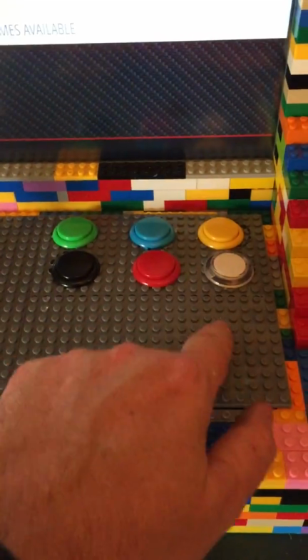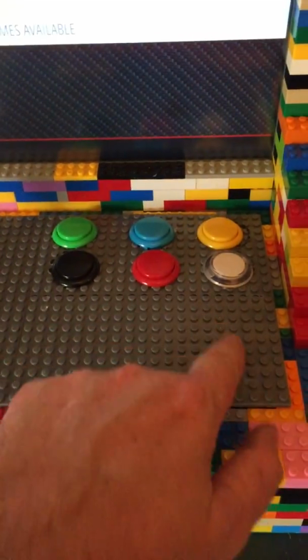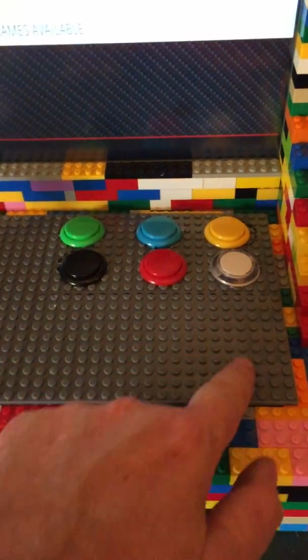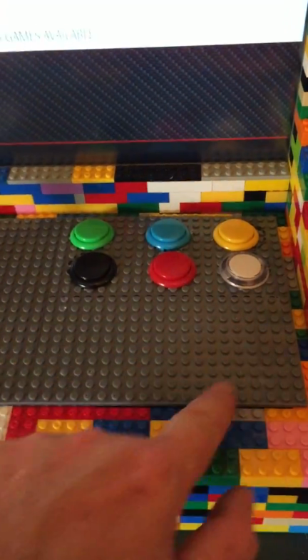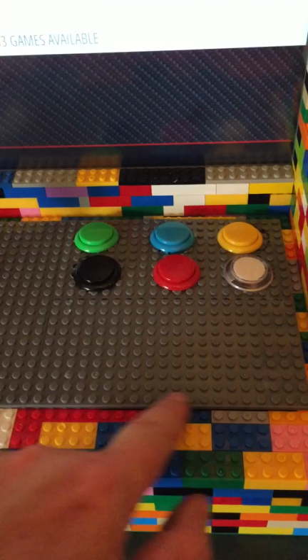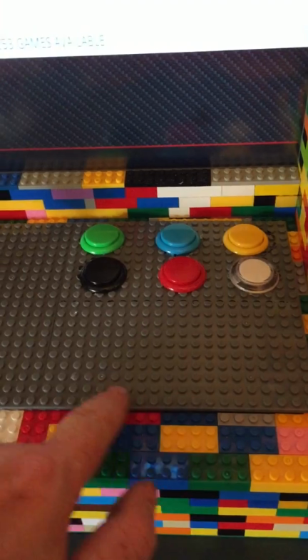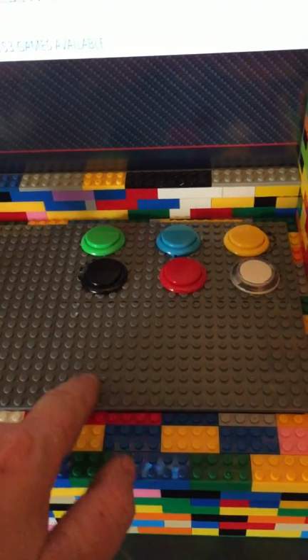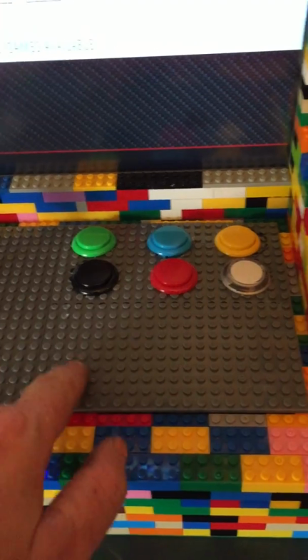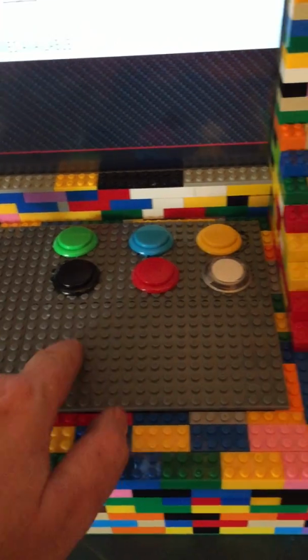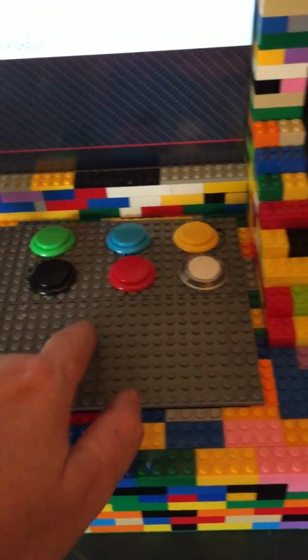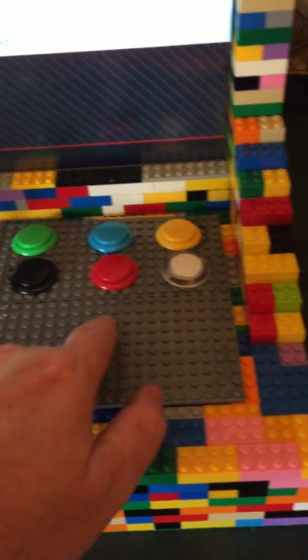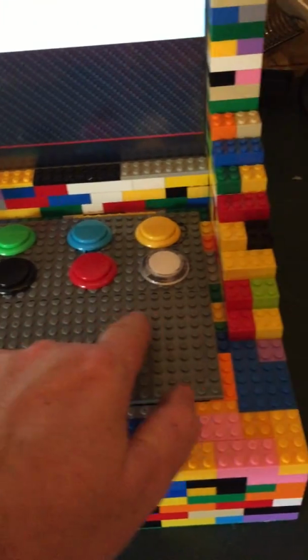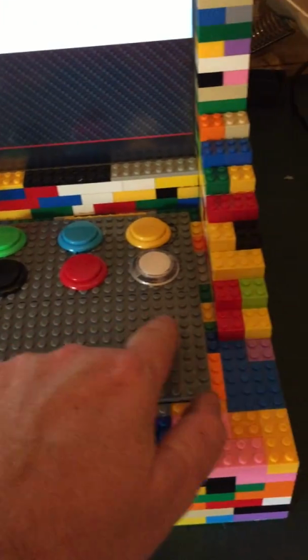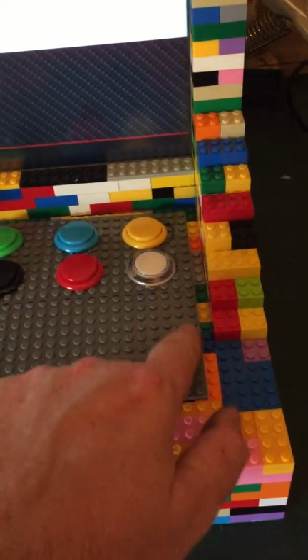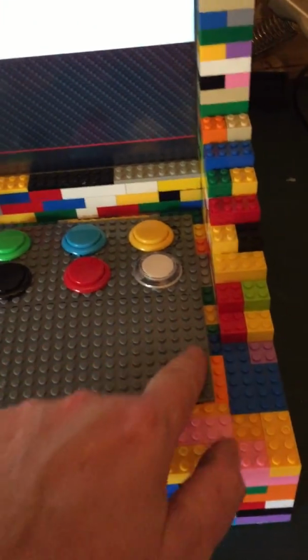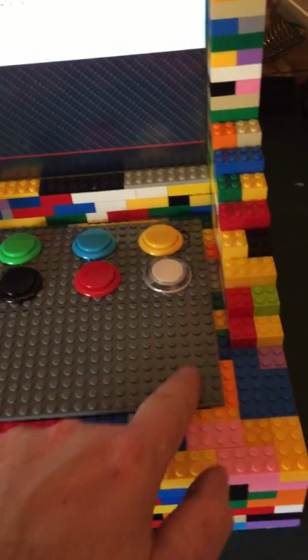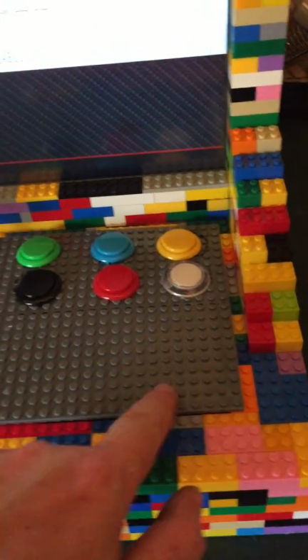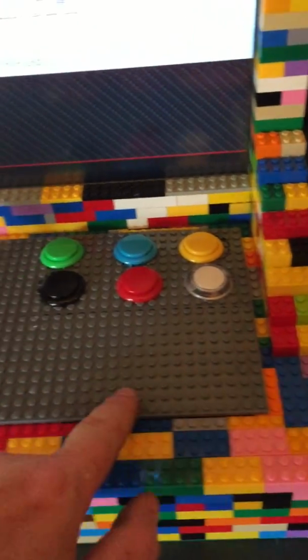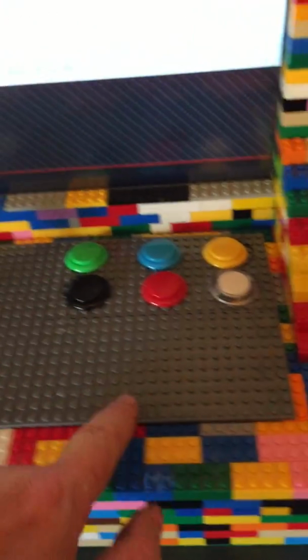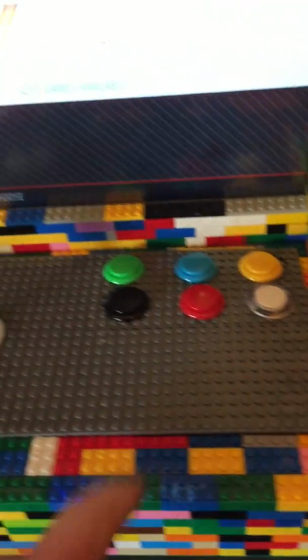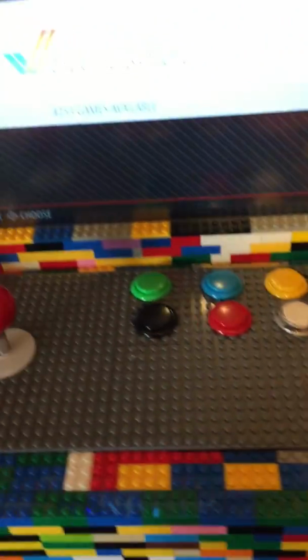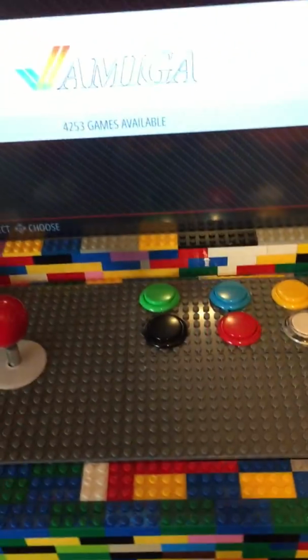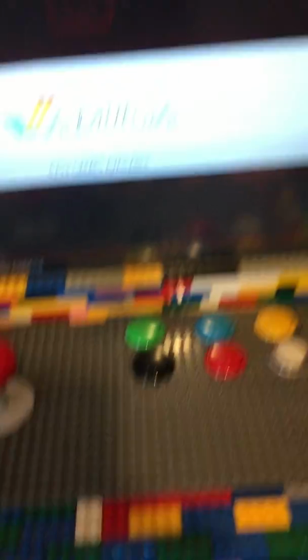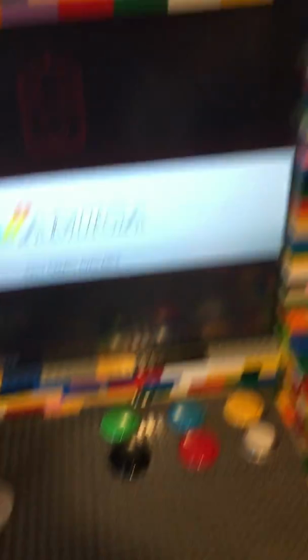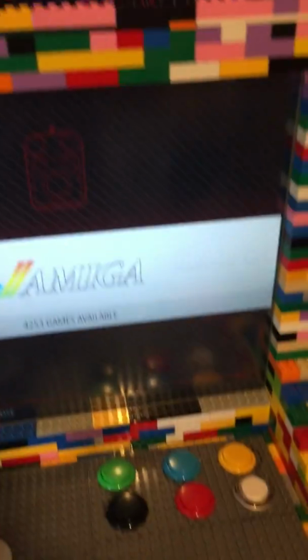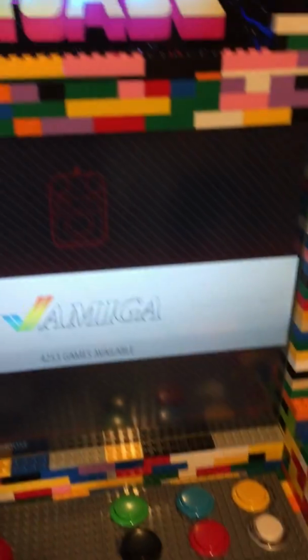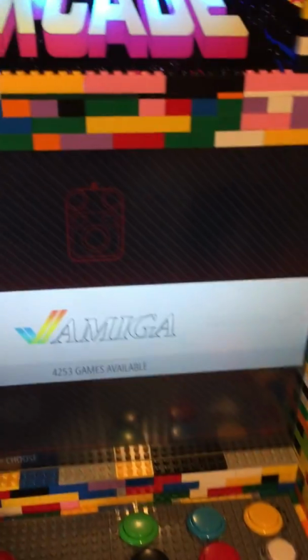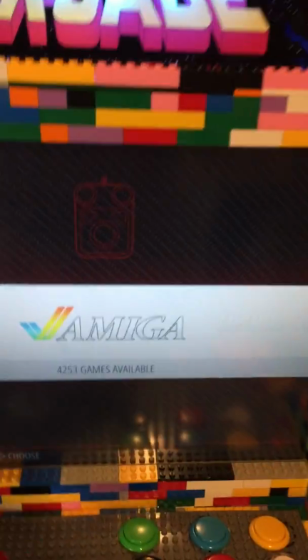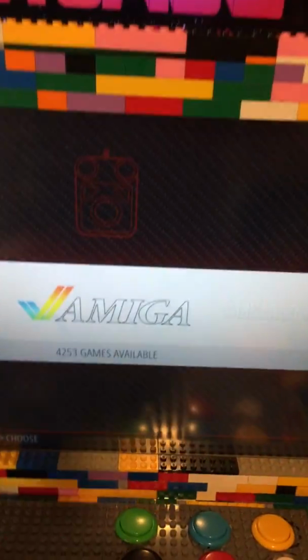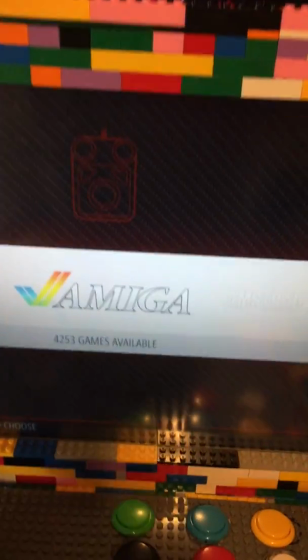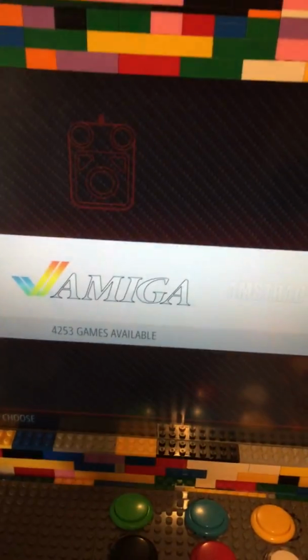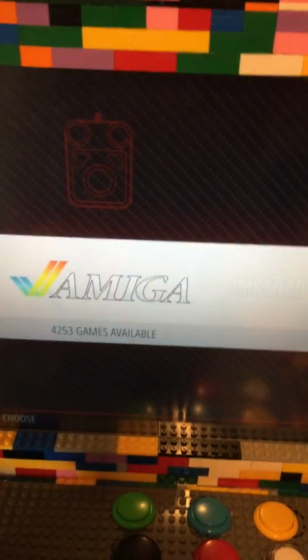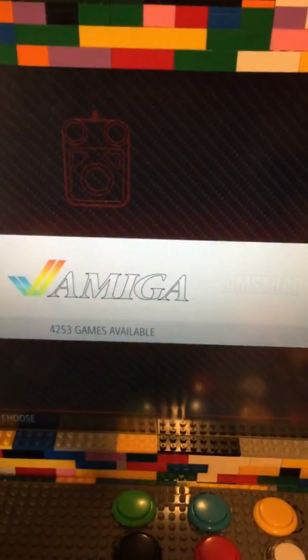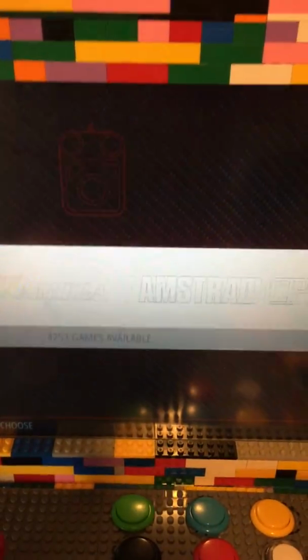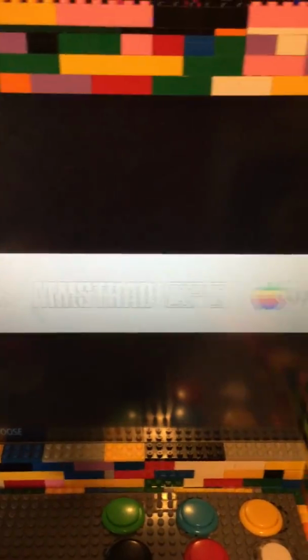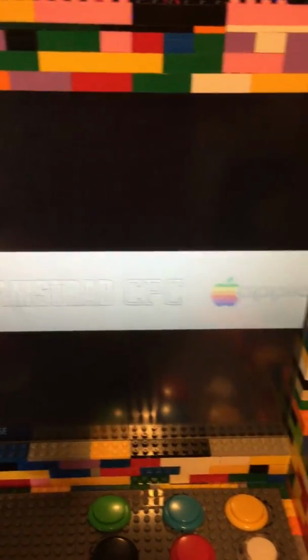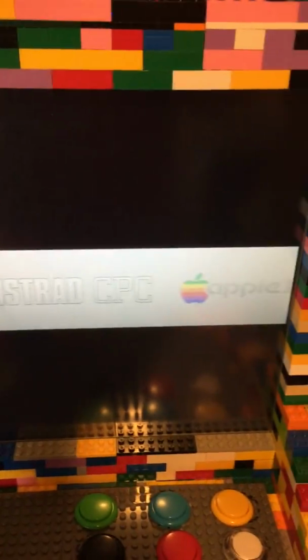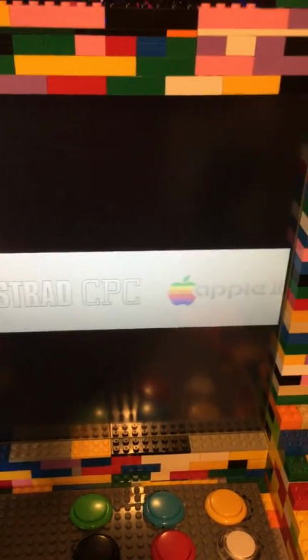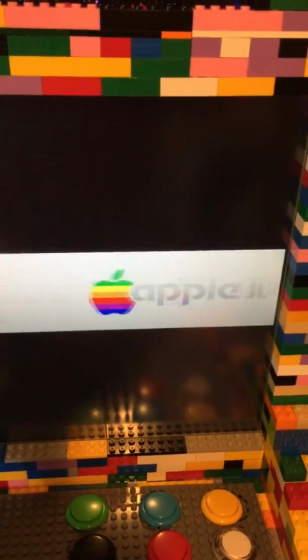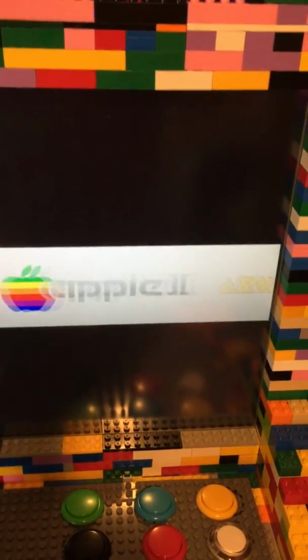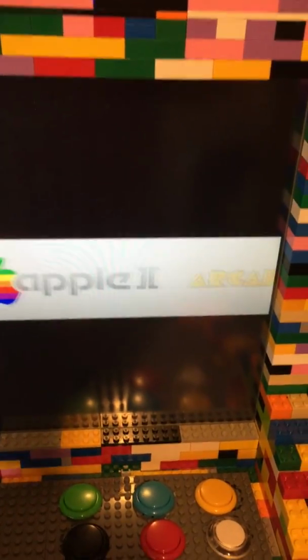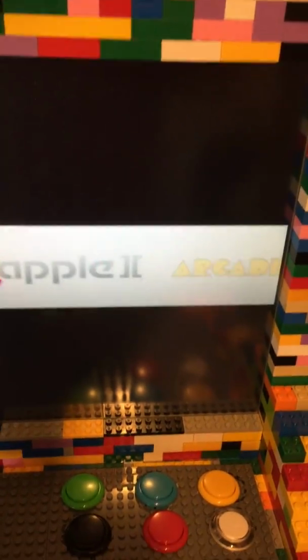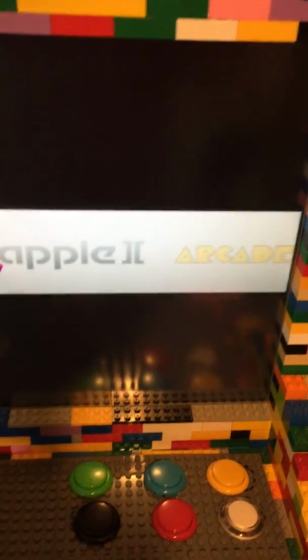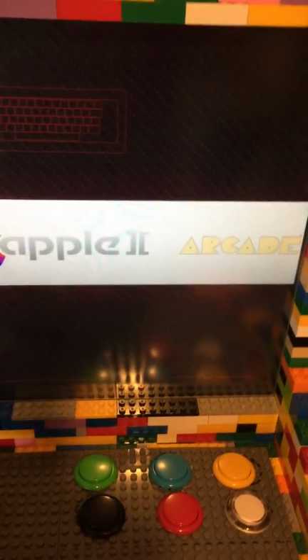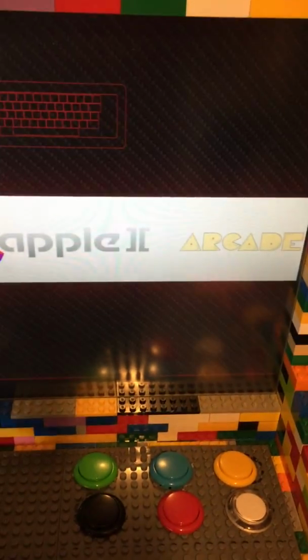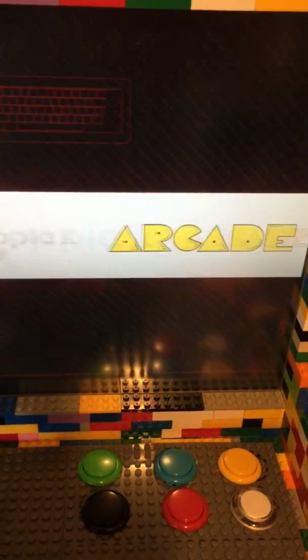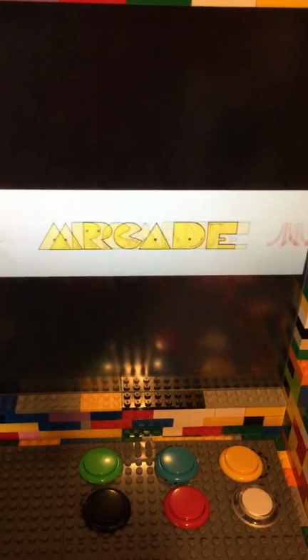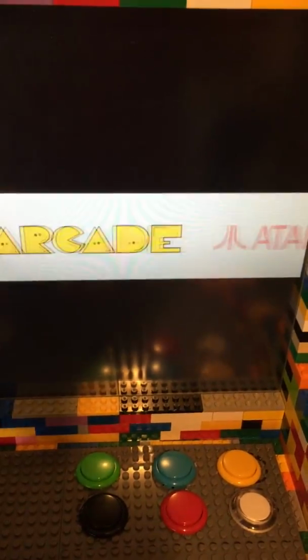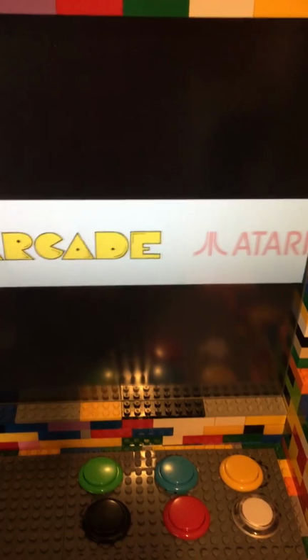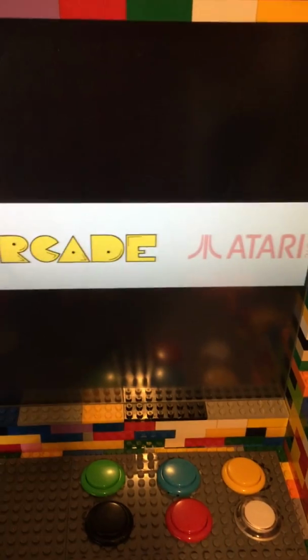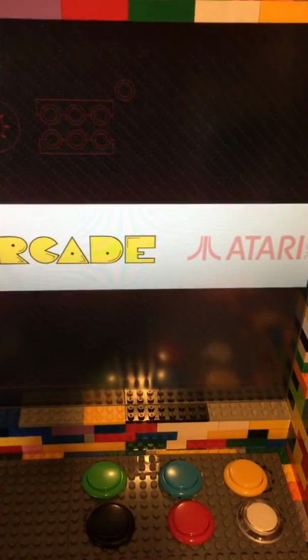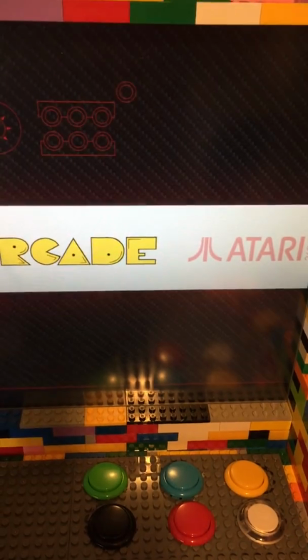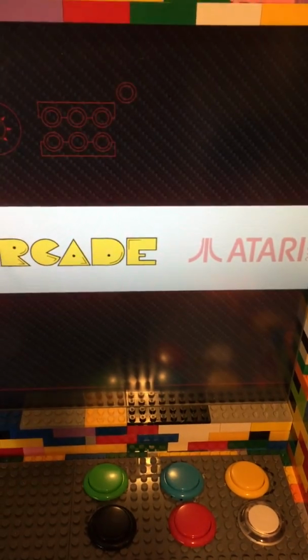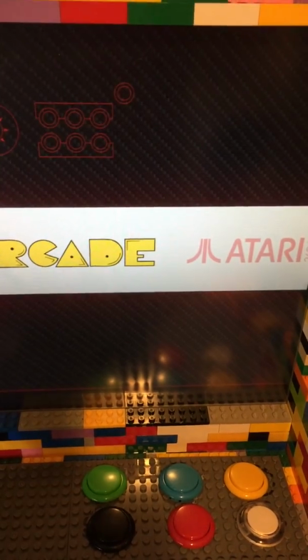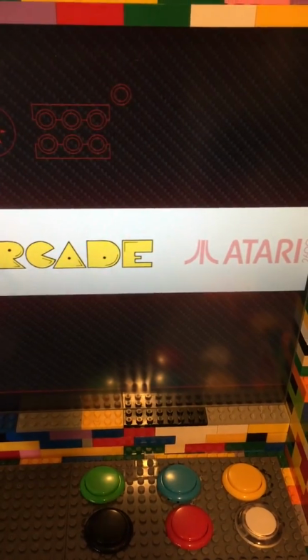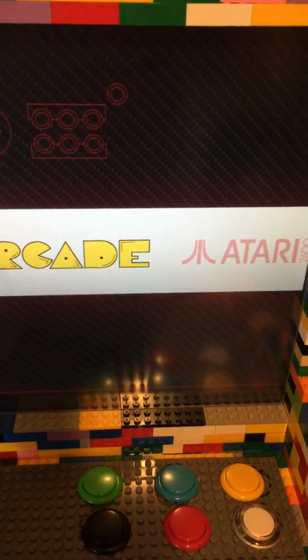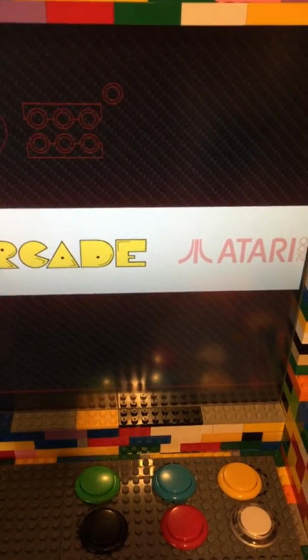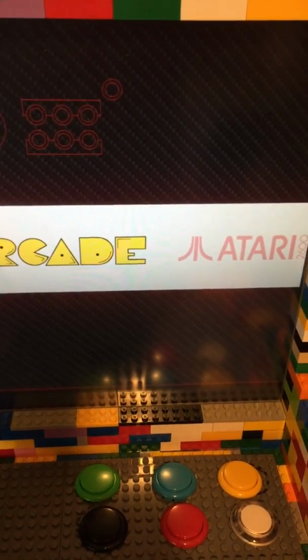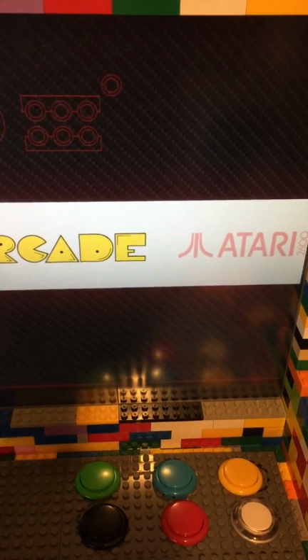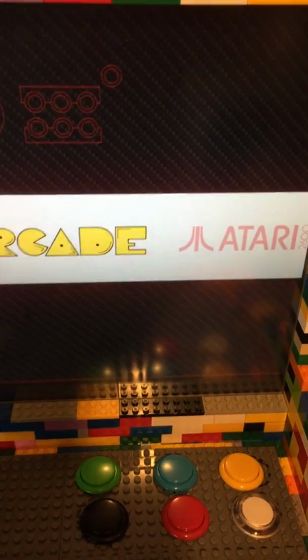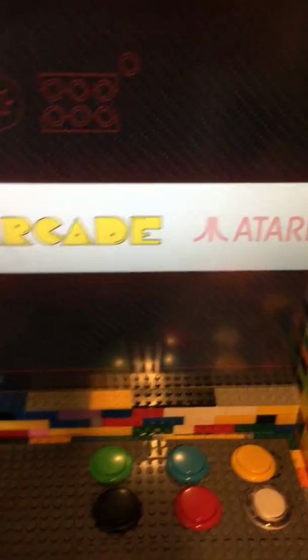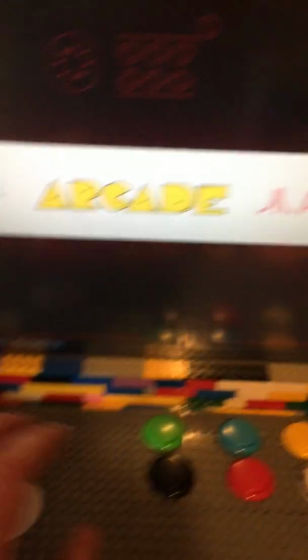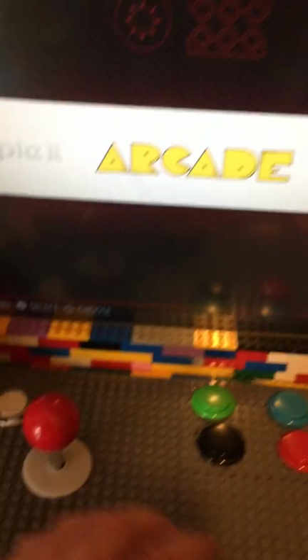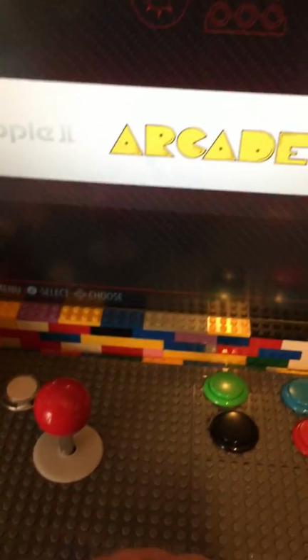The Raspberry Pi 3 sits just there. We've got the main menu up, so we can sift through some games — the arcade section there.